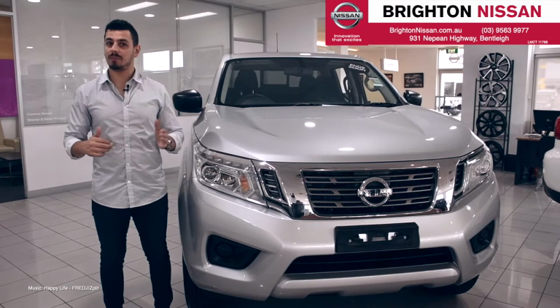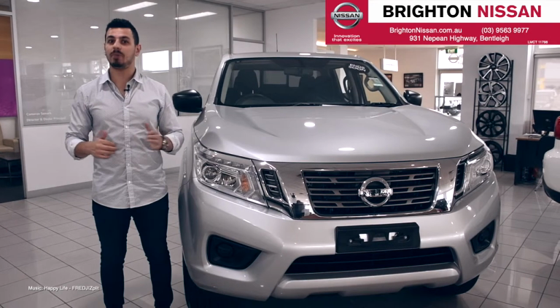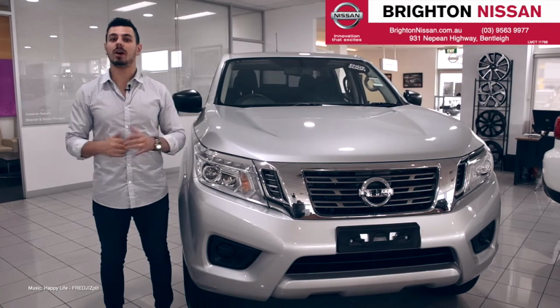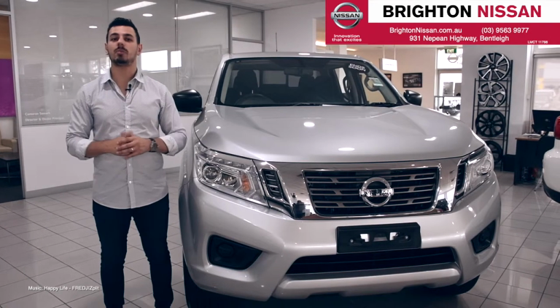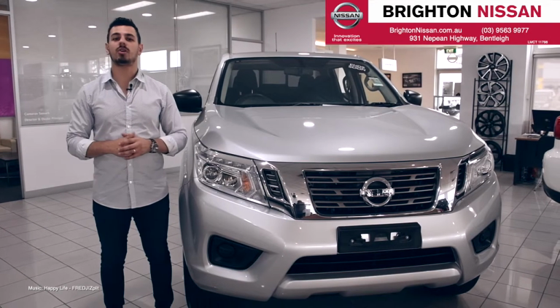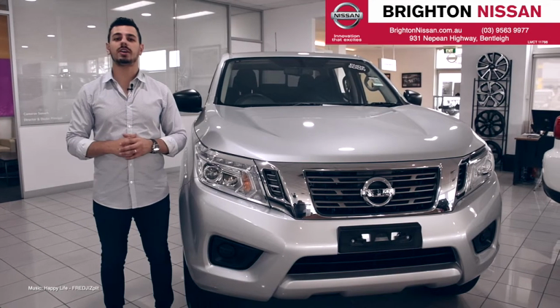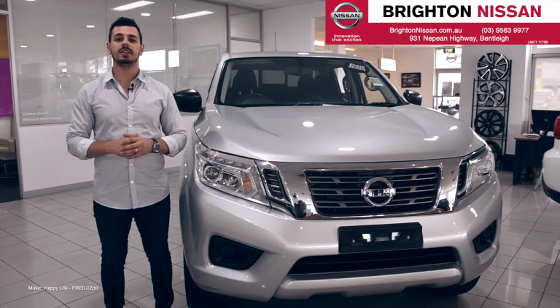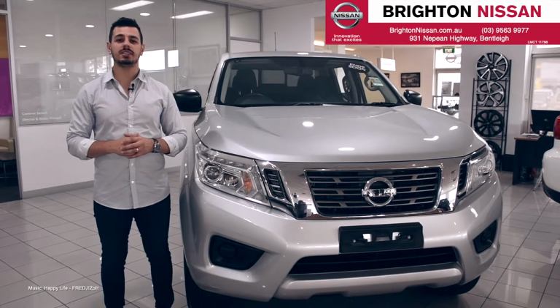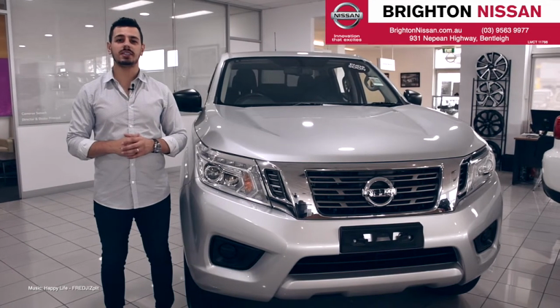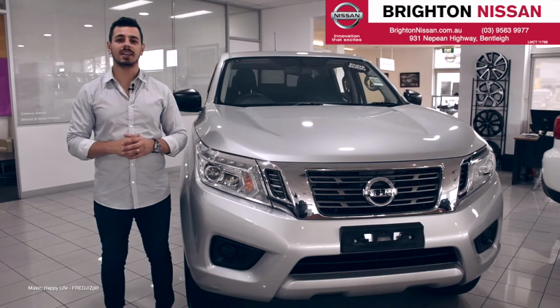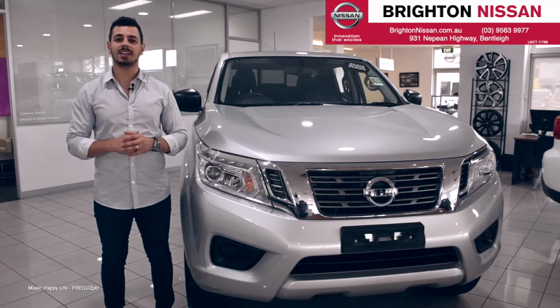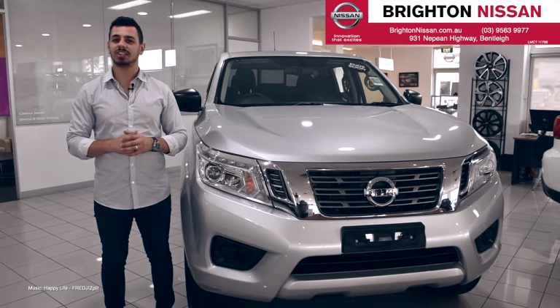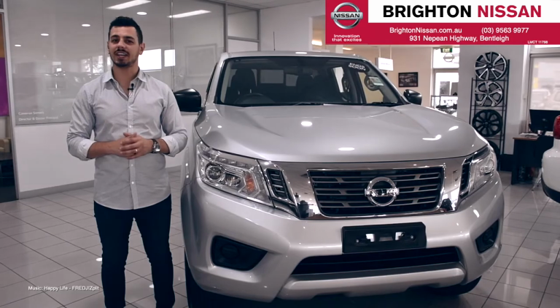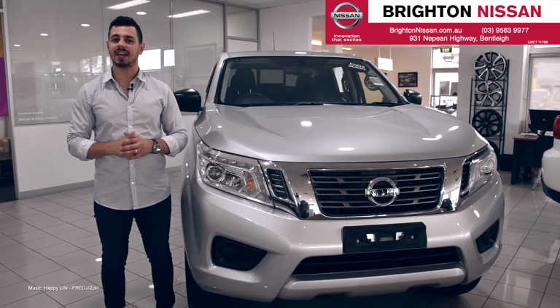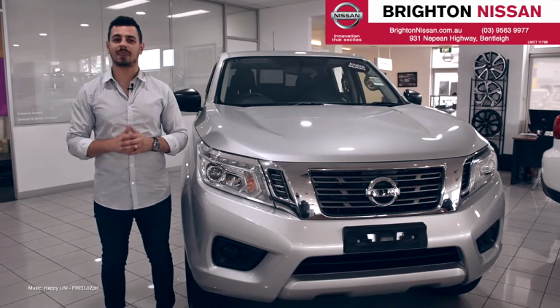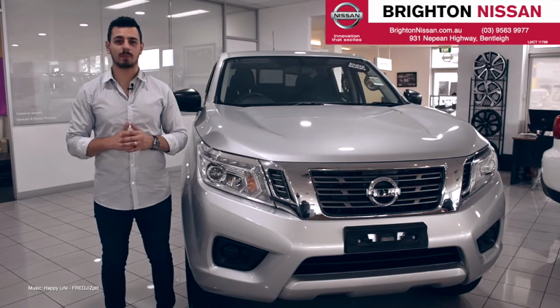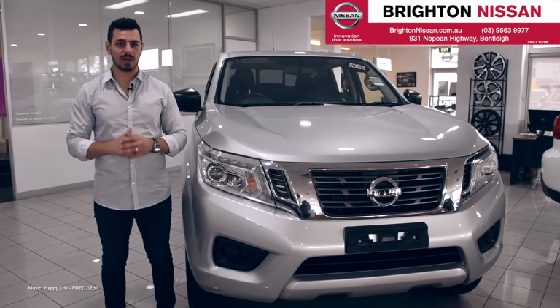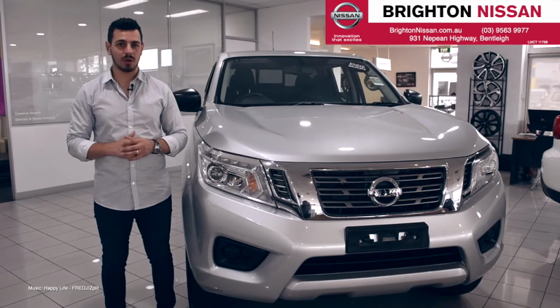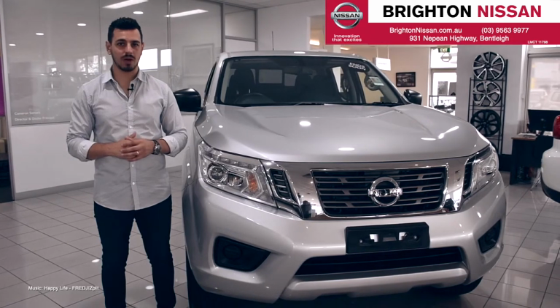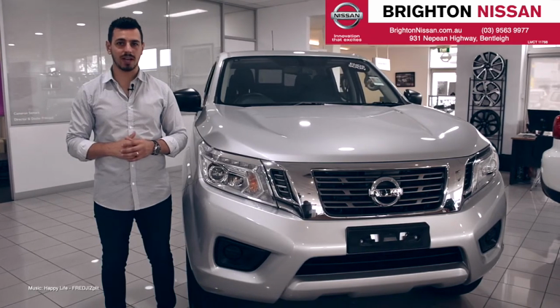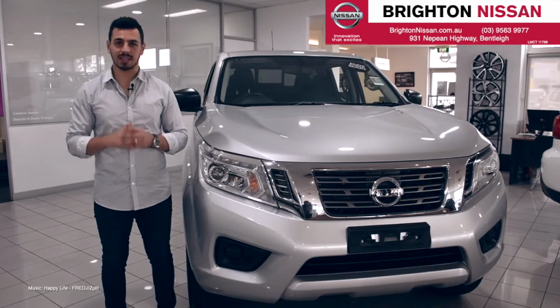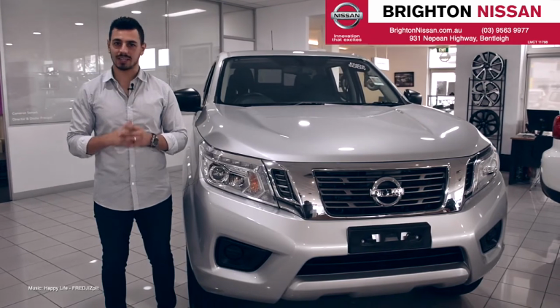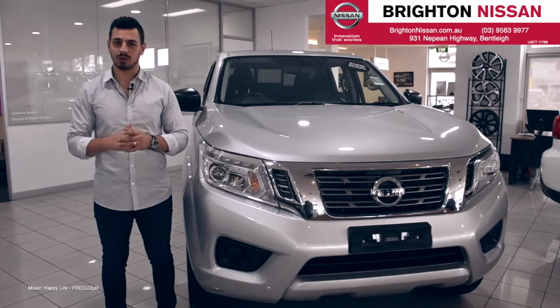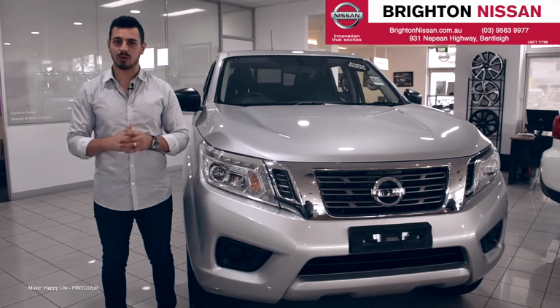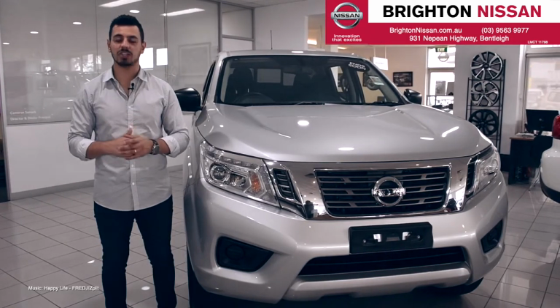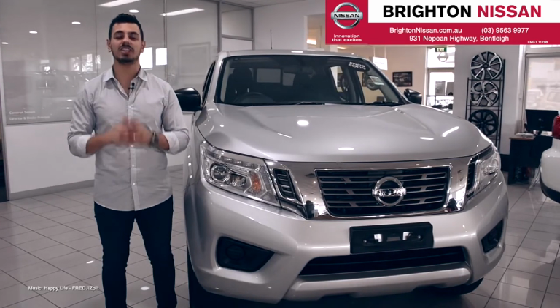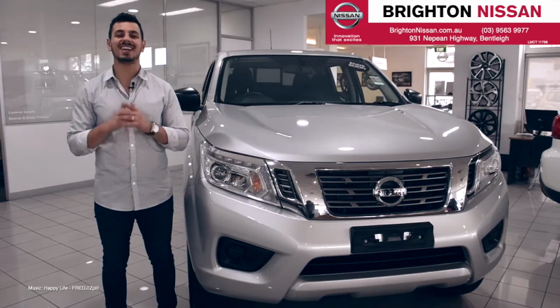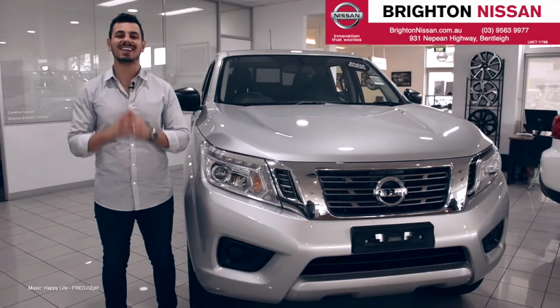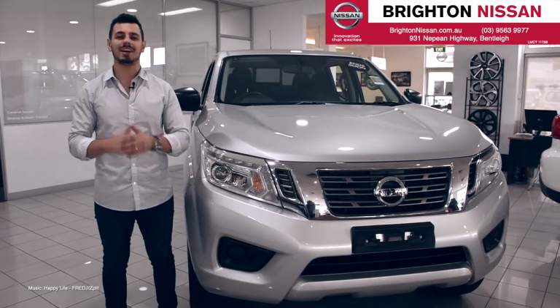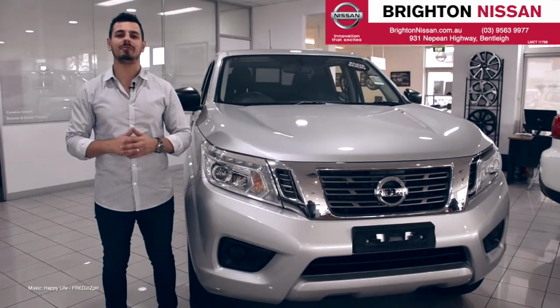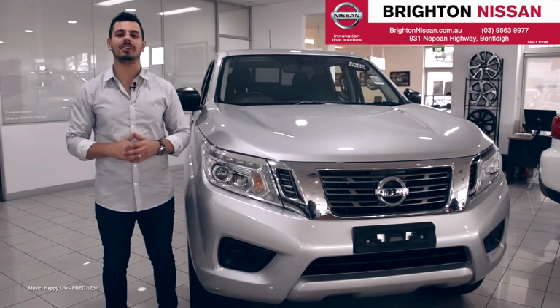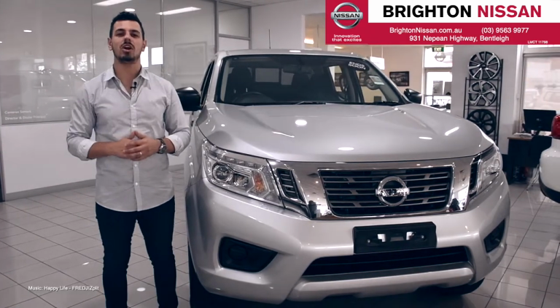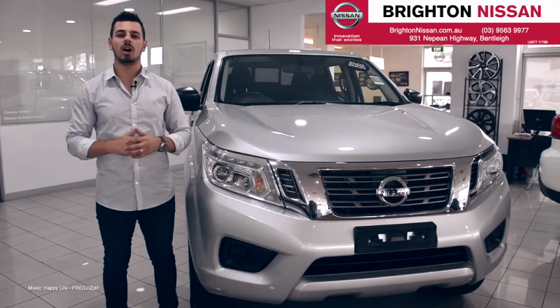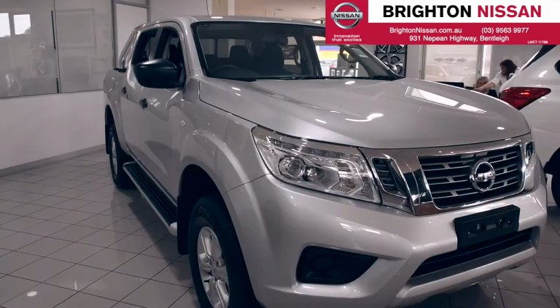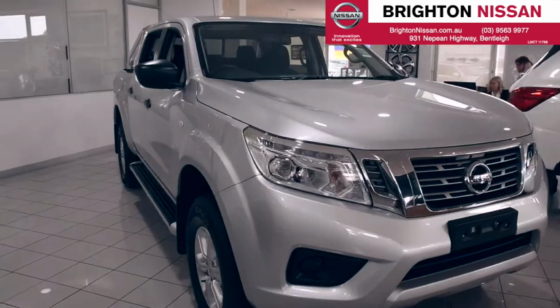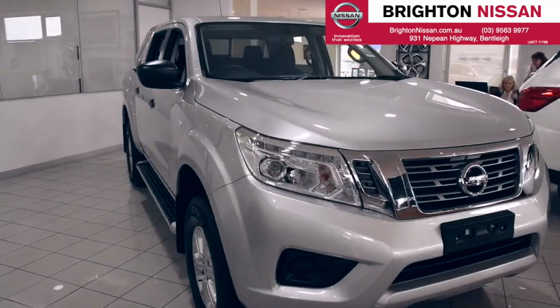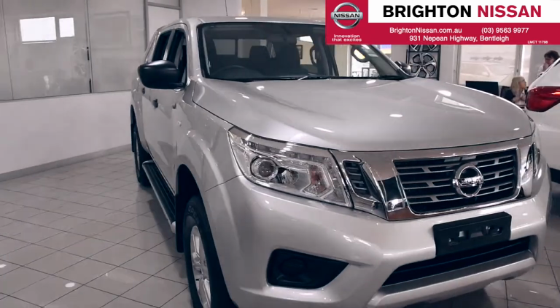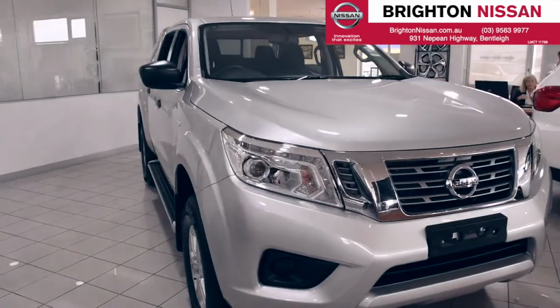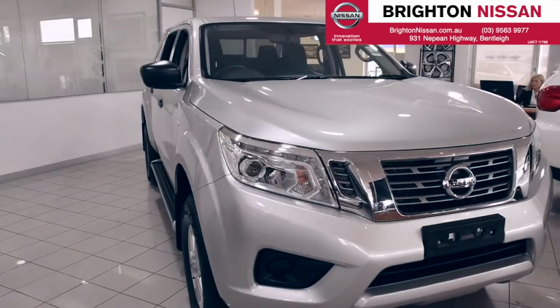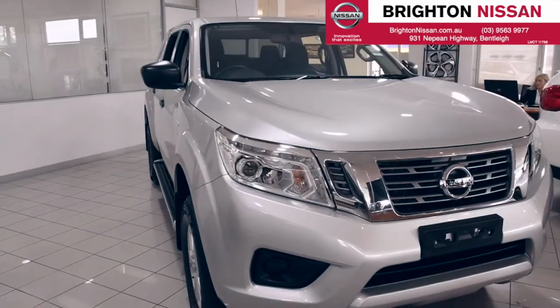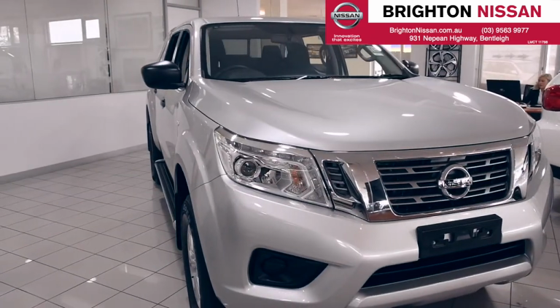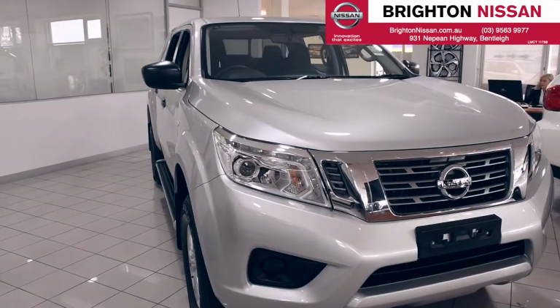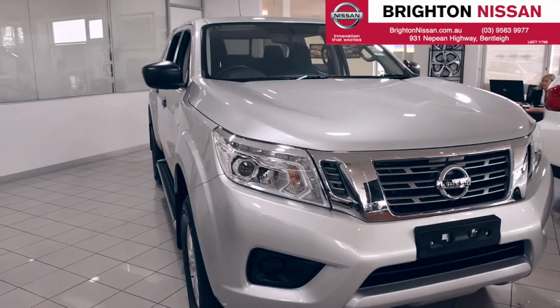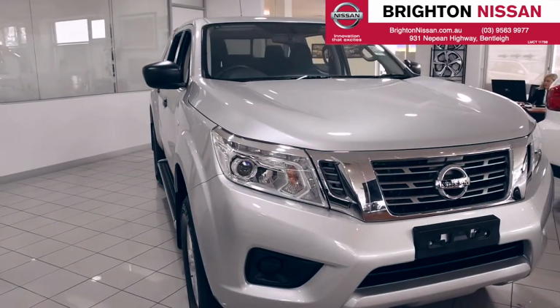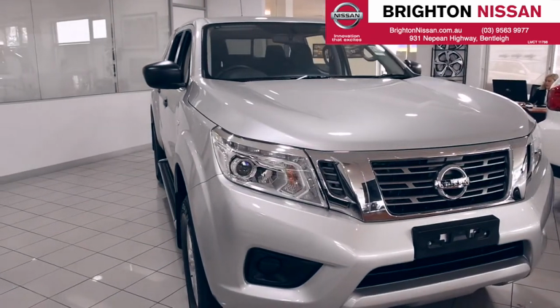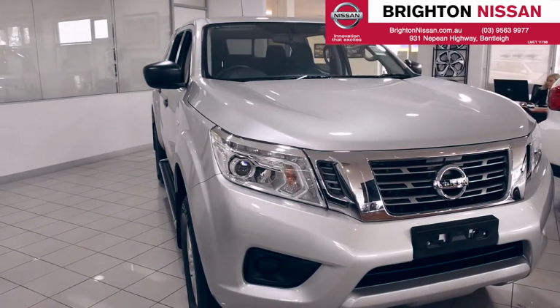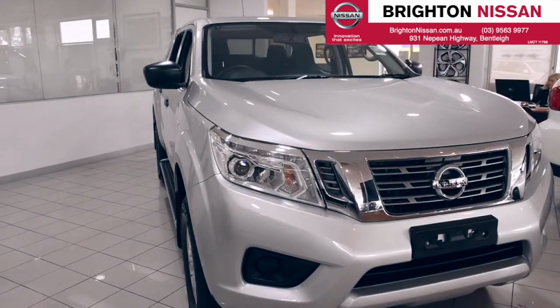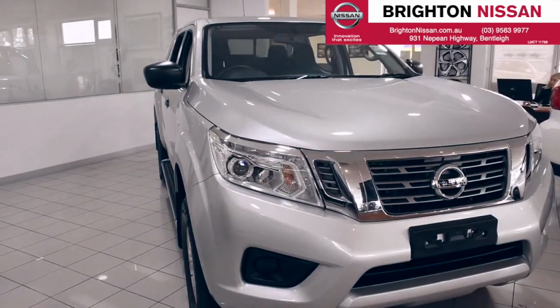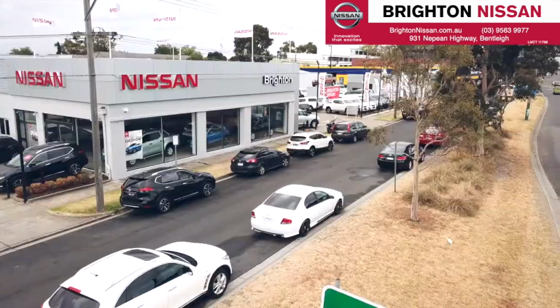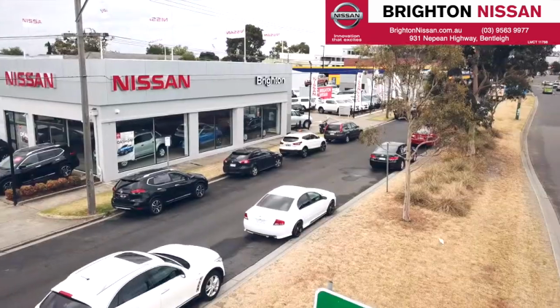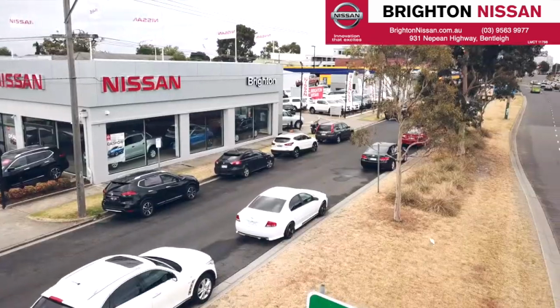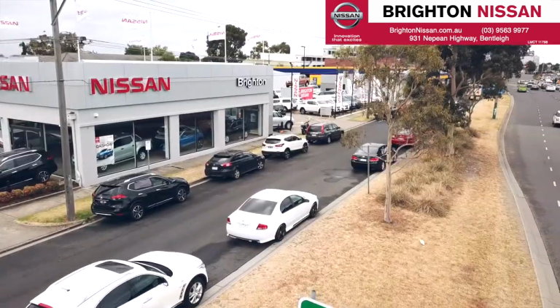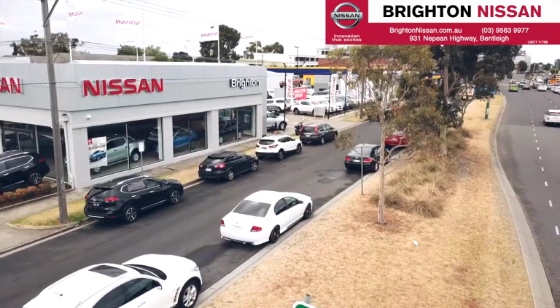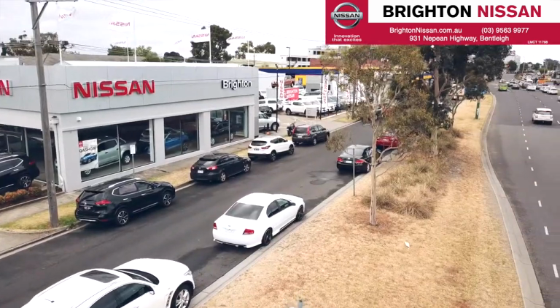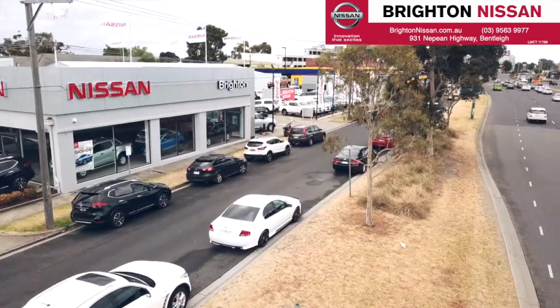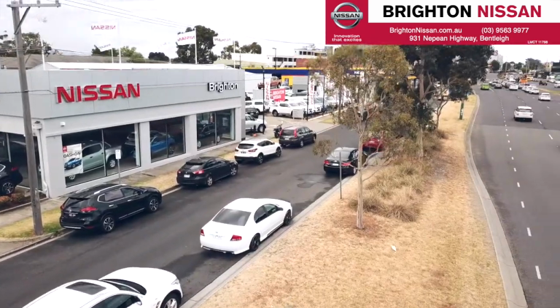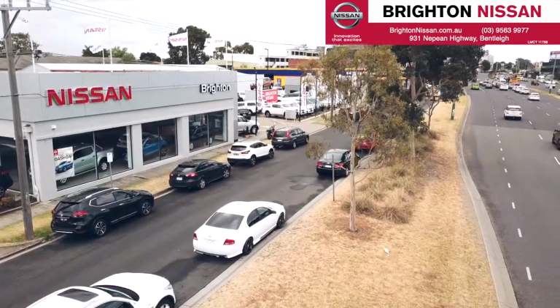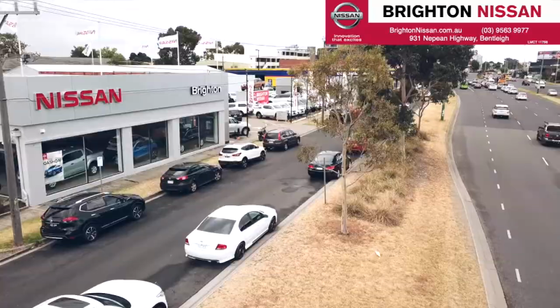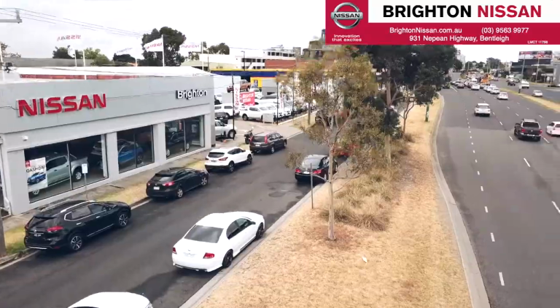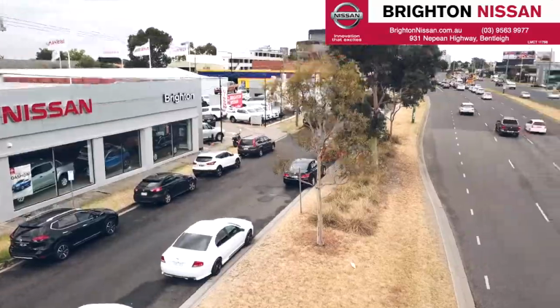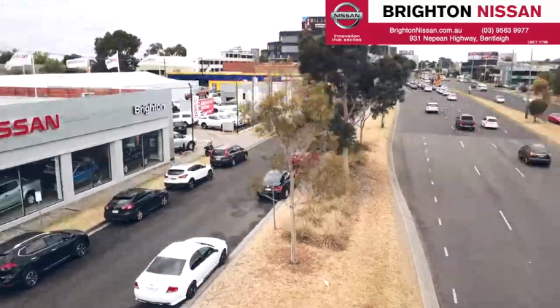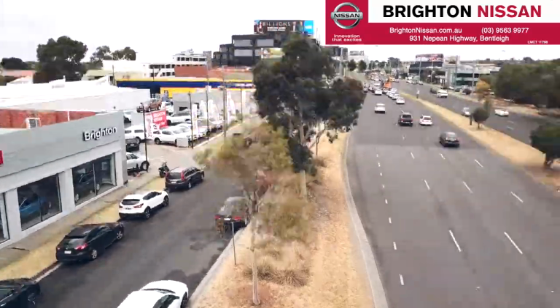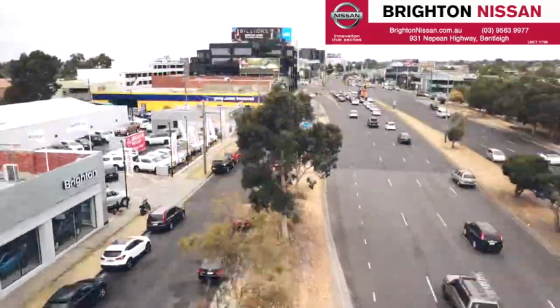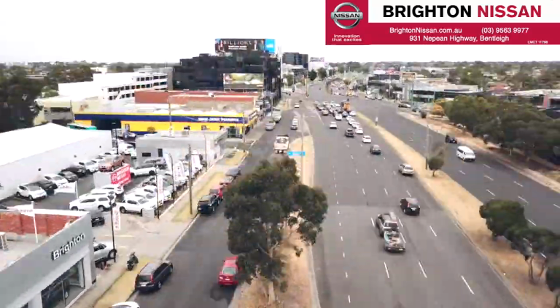So come by Brighton Nissan and check out the power, acceleration and comfort of the Navara Silverline yourself. 931 Nepean Highway, Bentleigh.